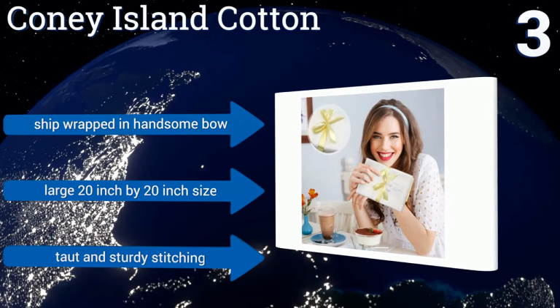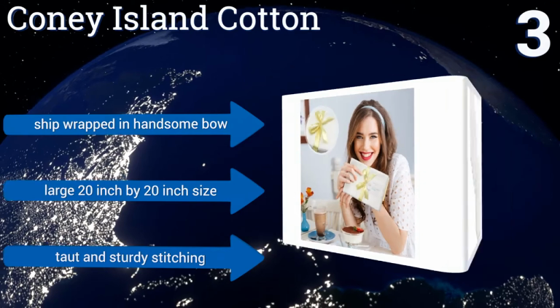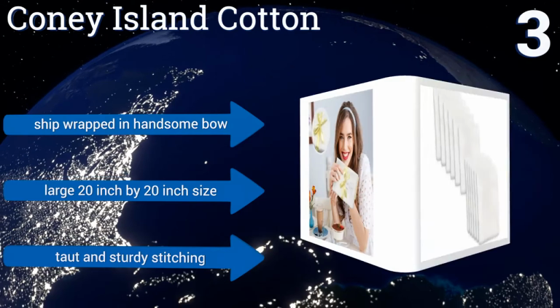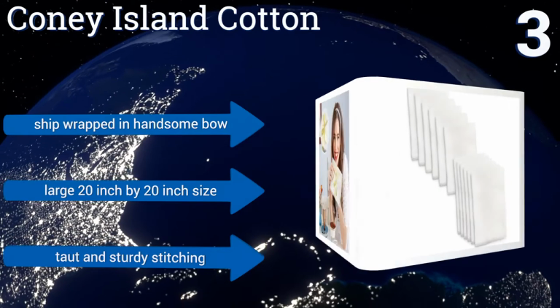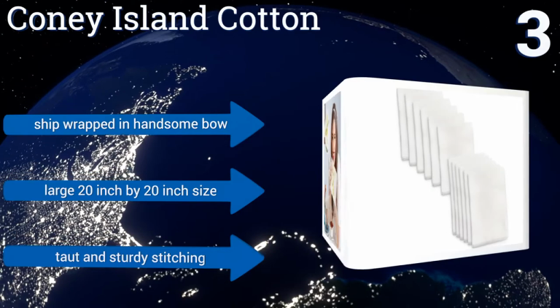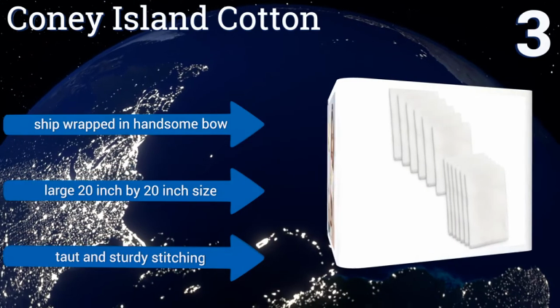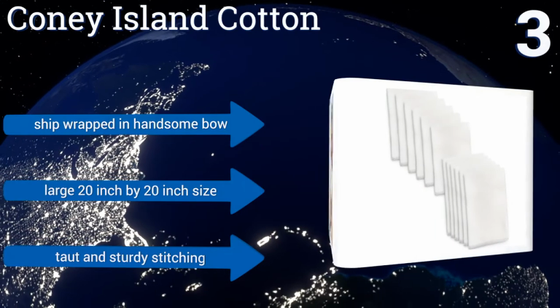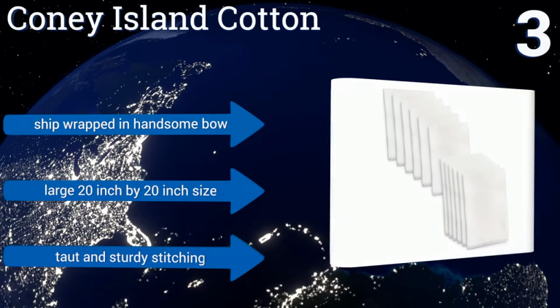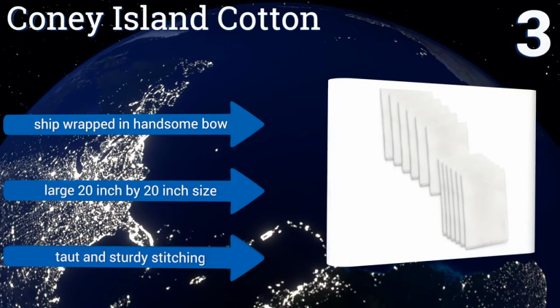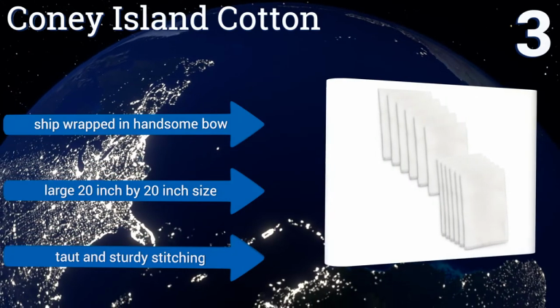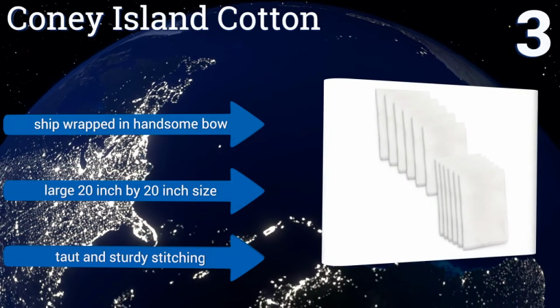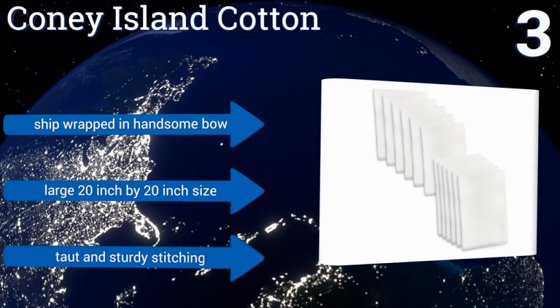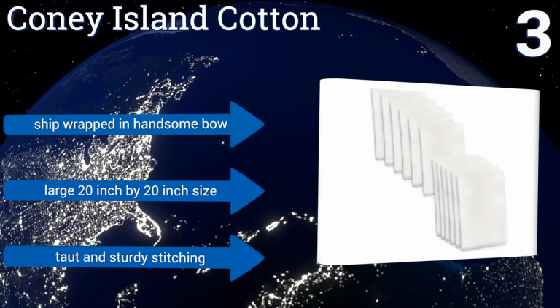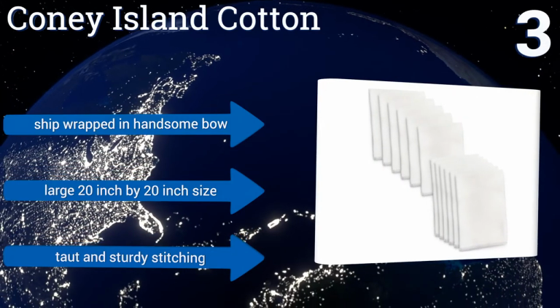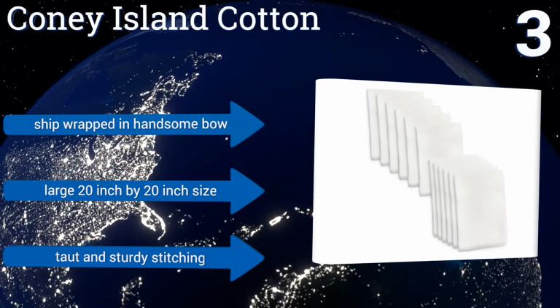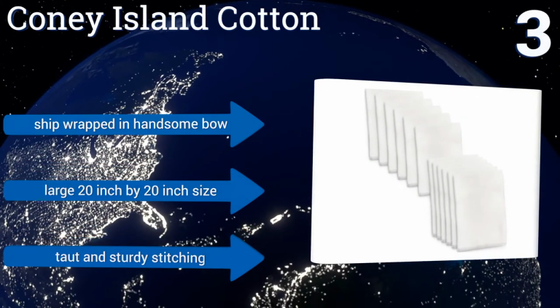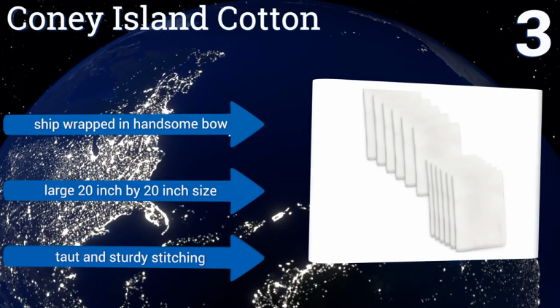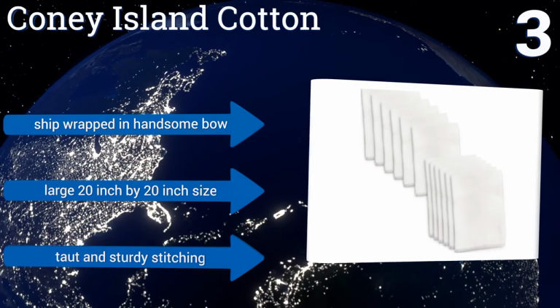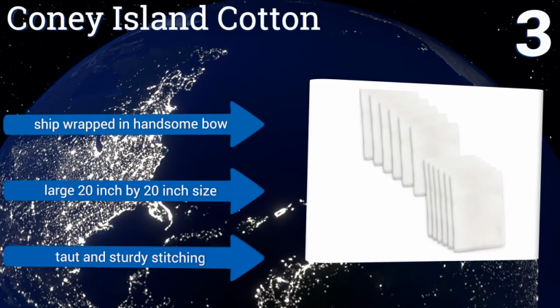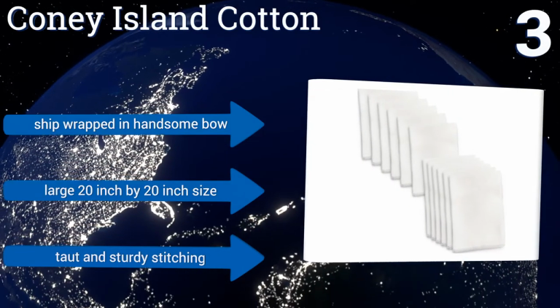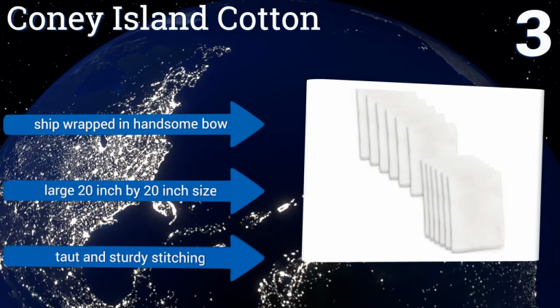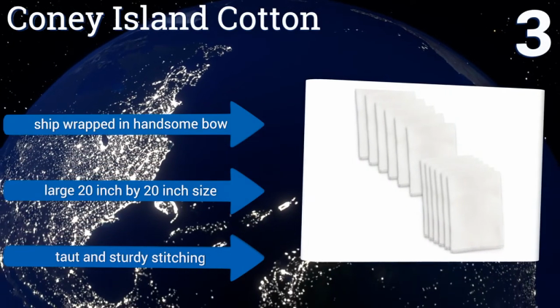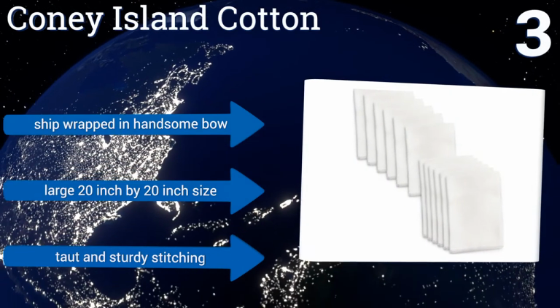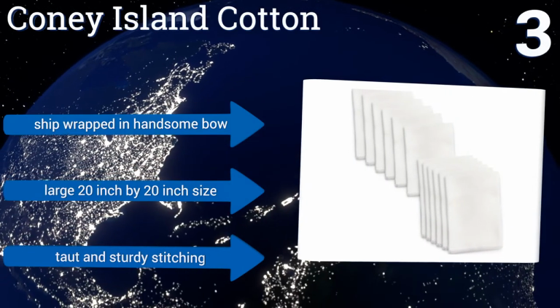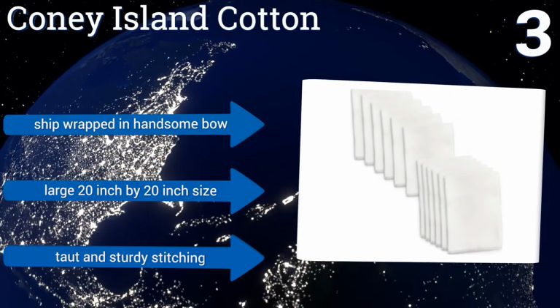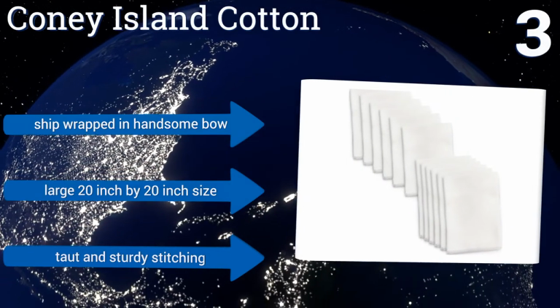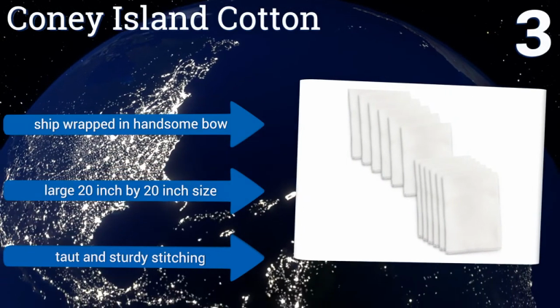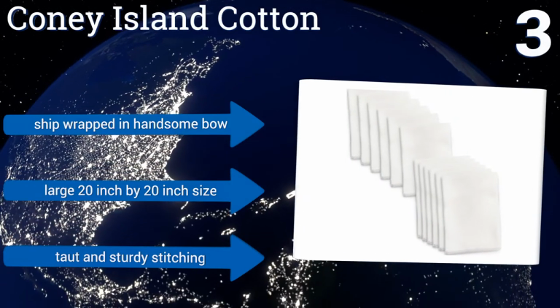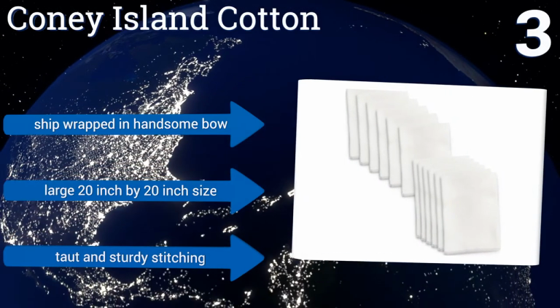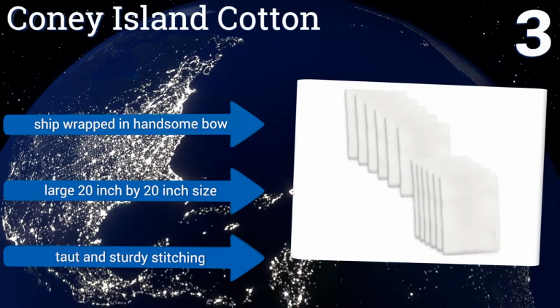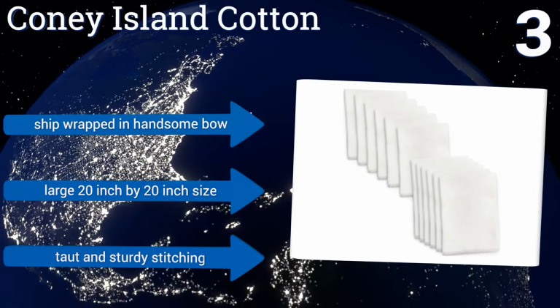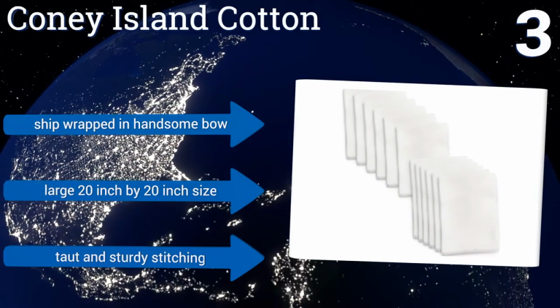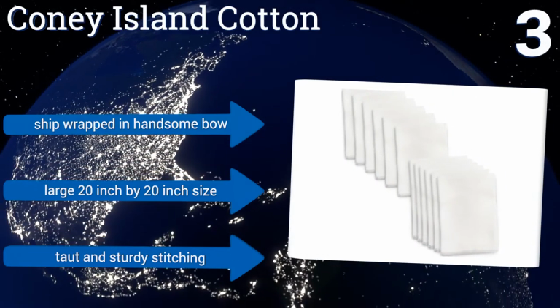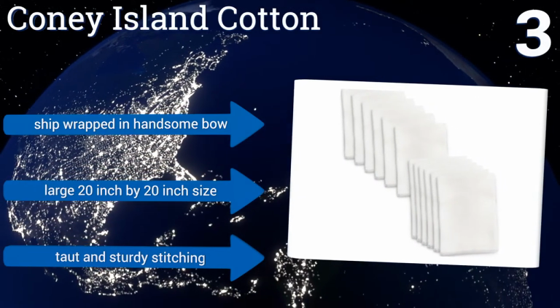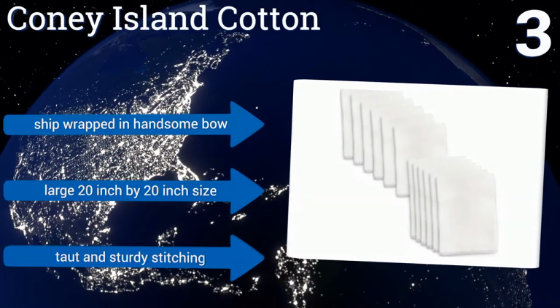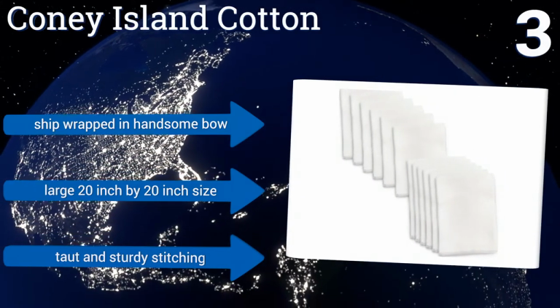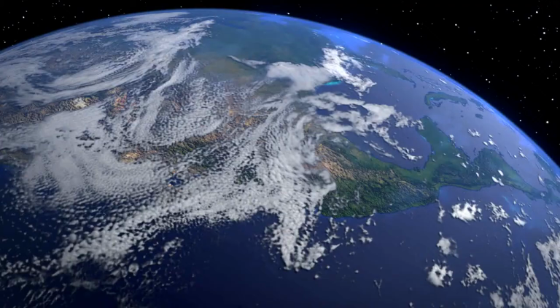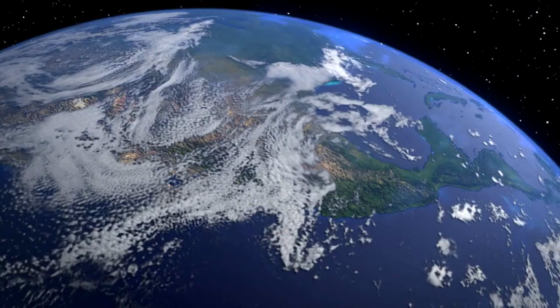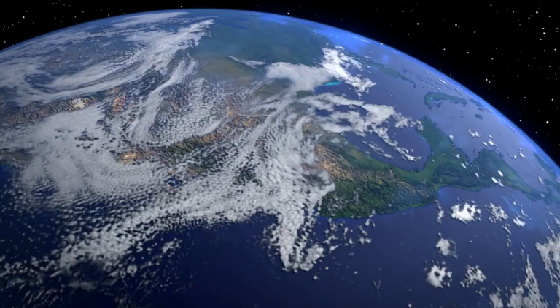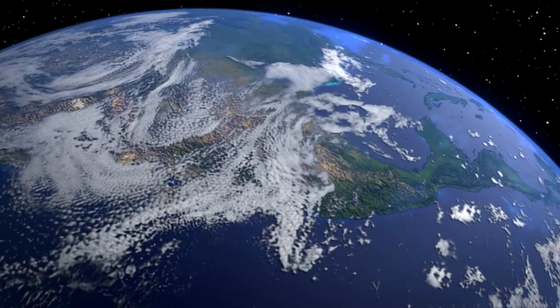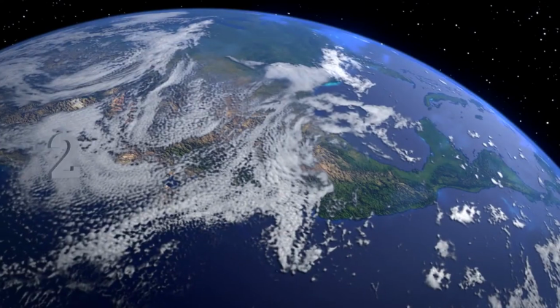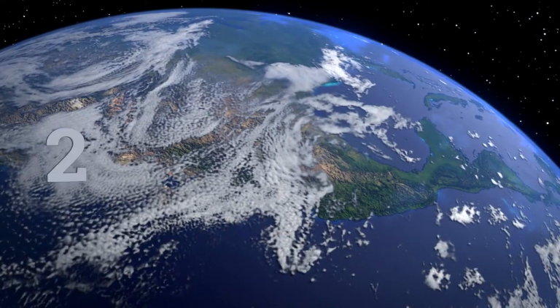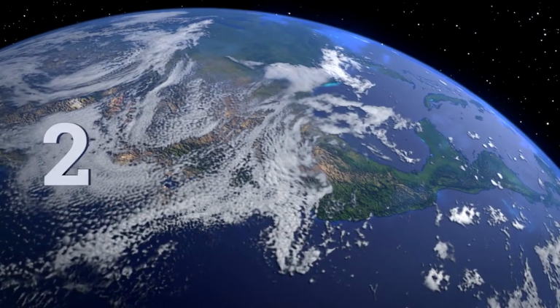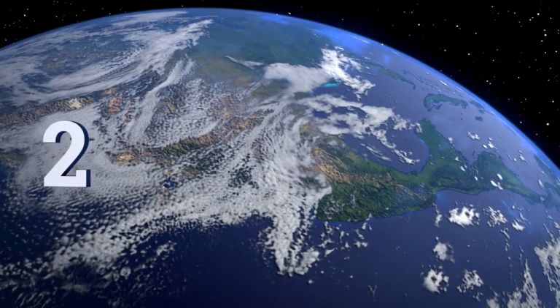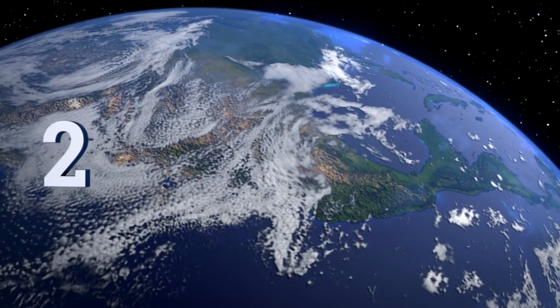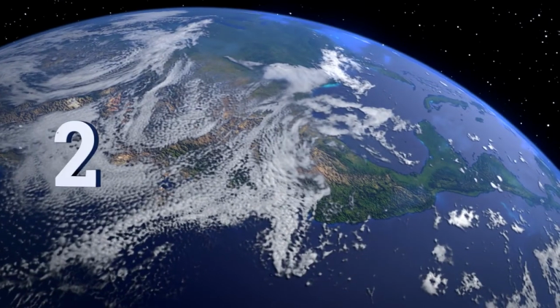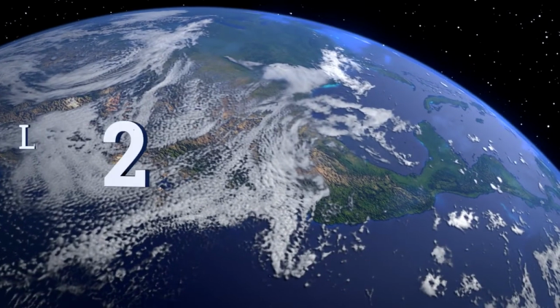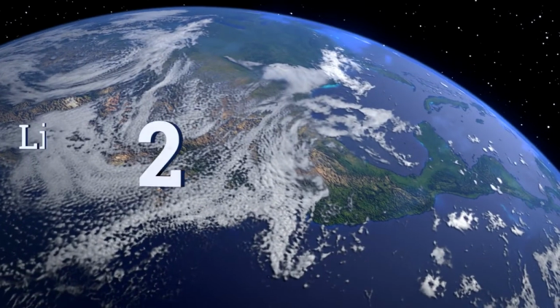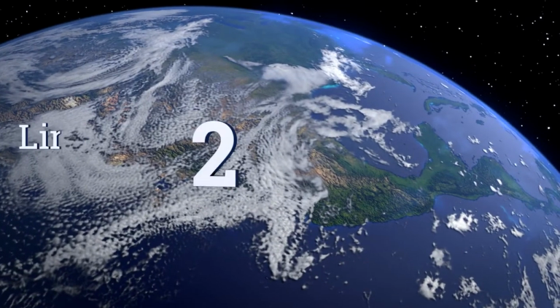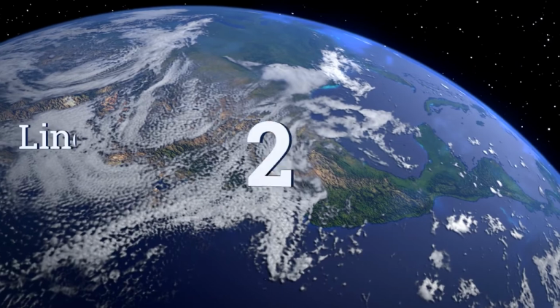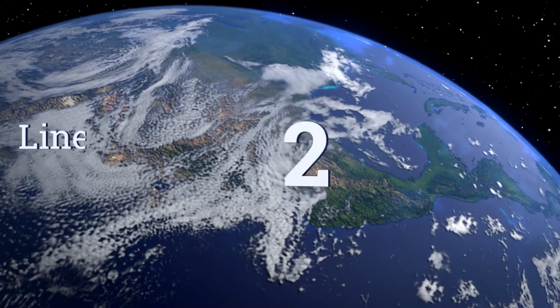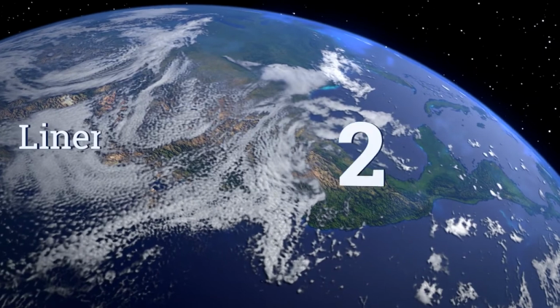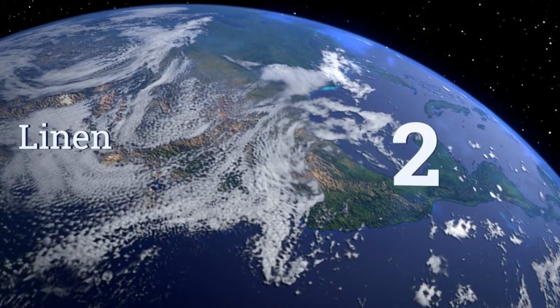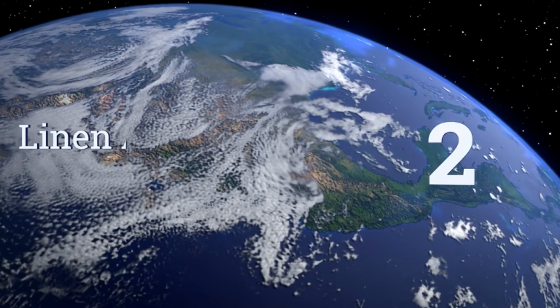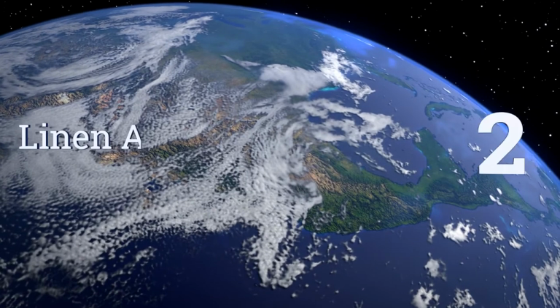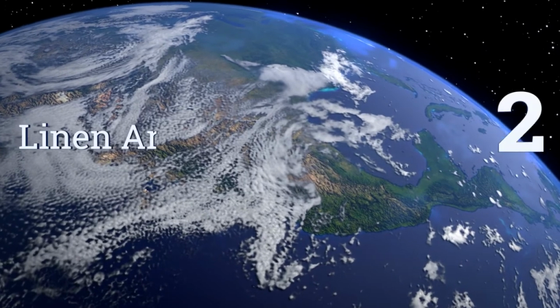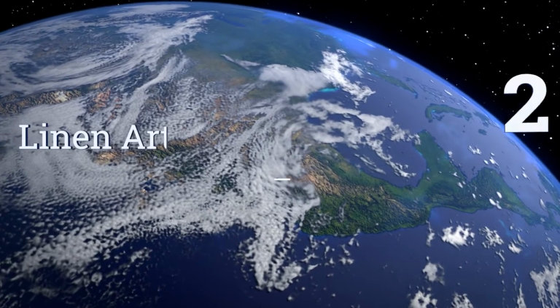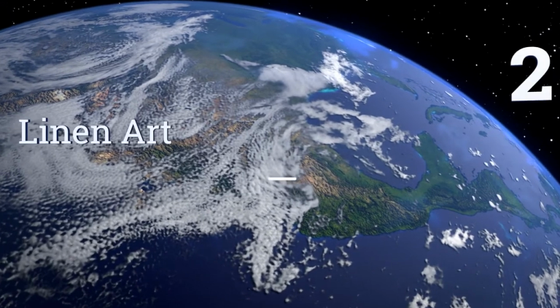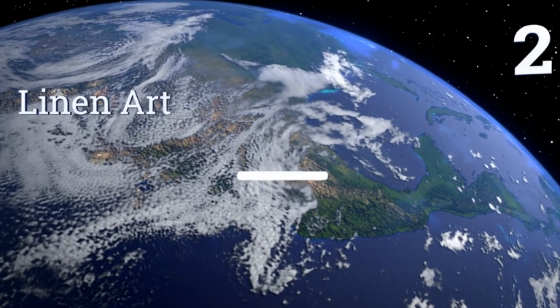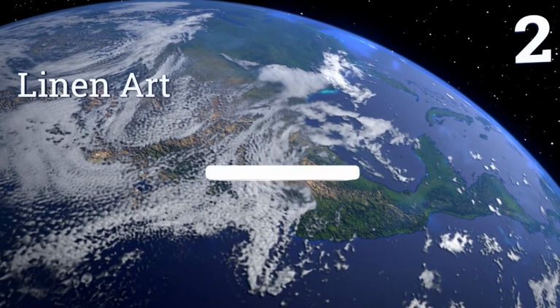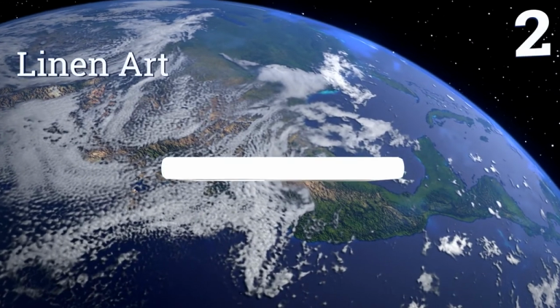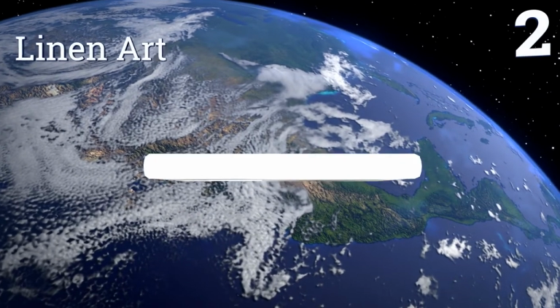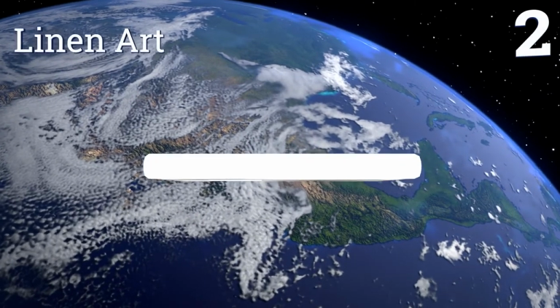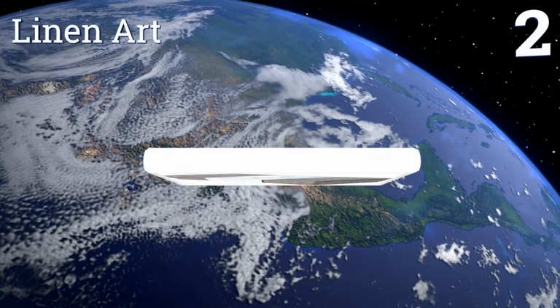They feature taut and sturdy stitching and a large 20 by 20 inch size. They ship wrapped in a handsome bow.